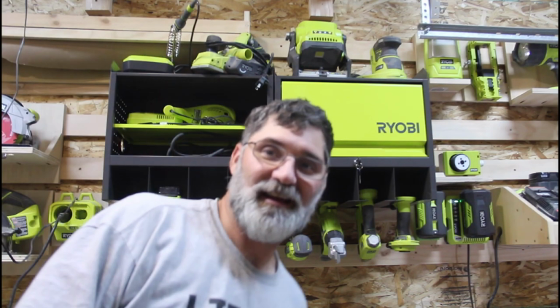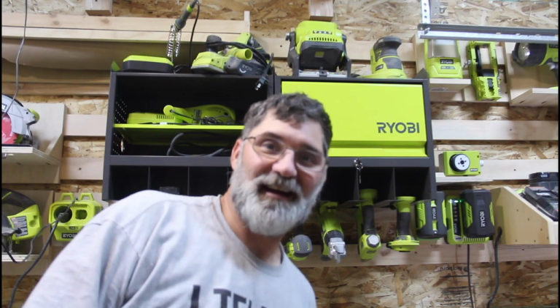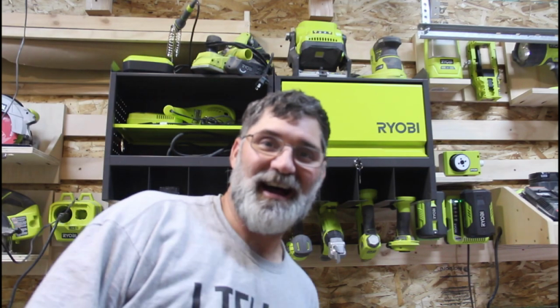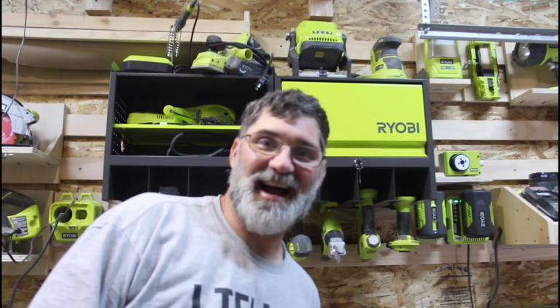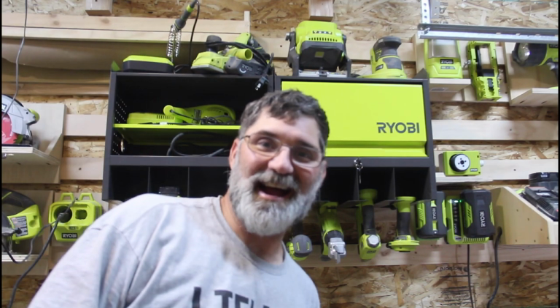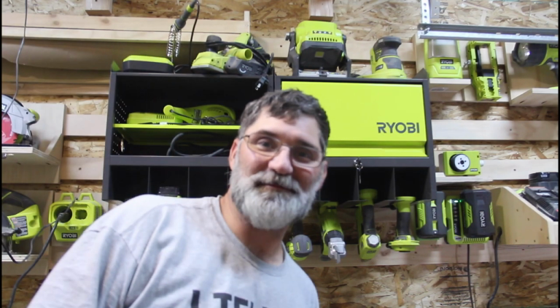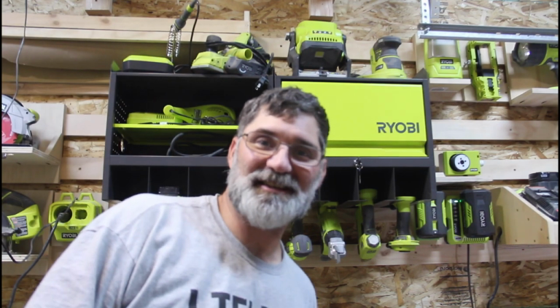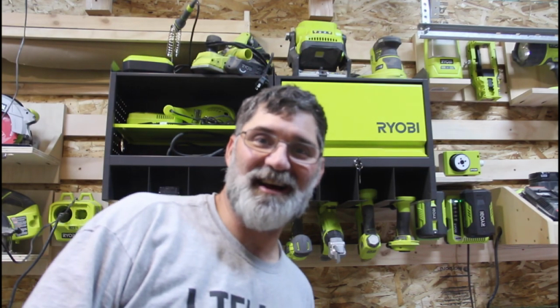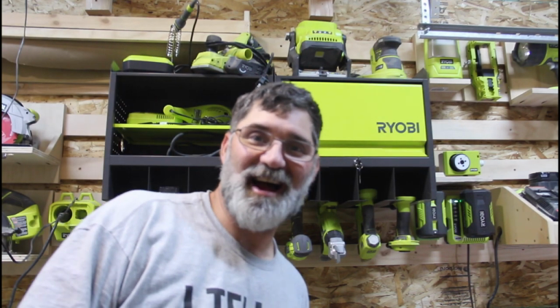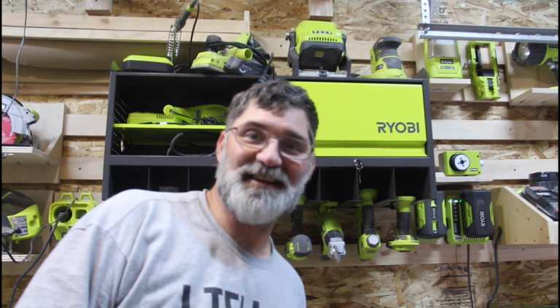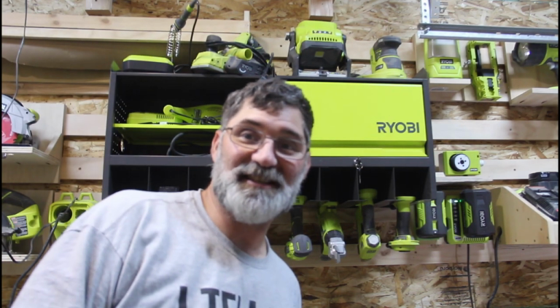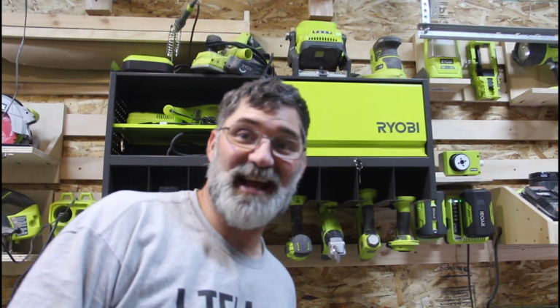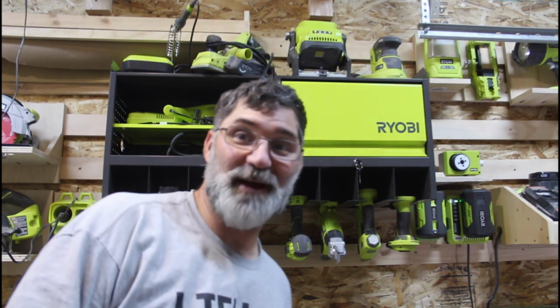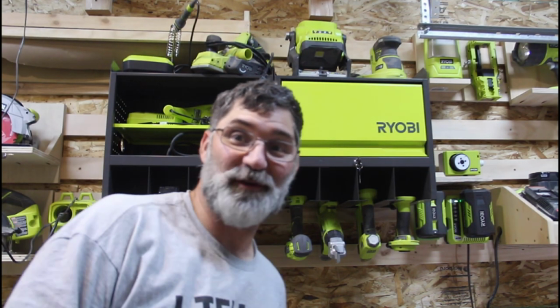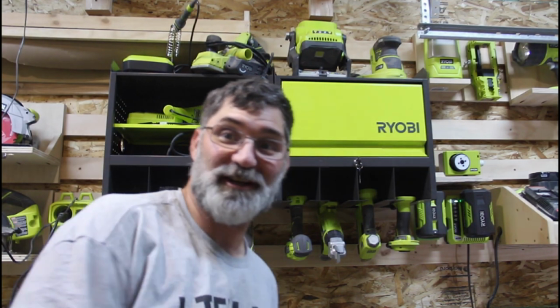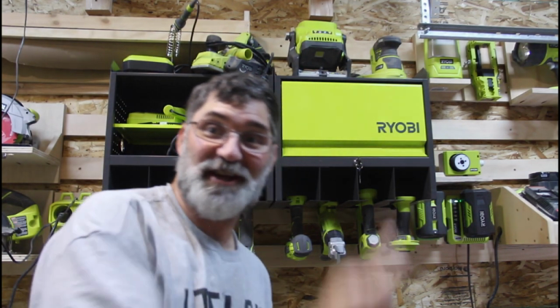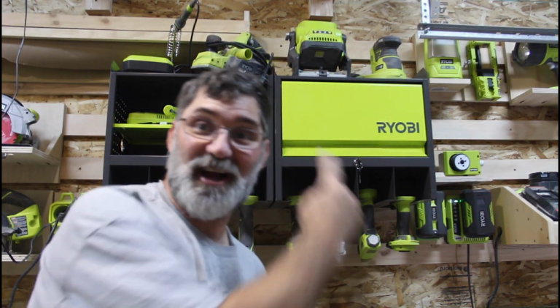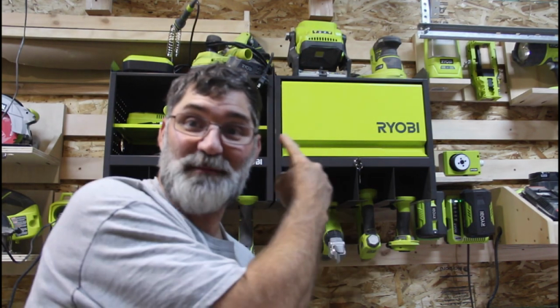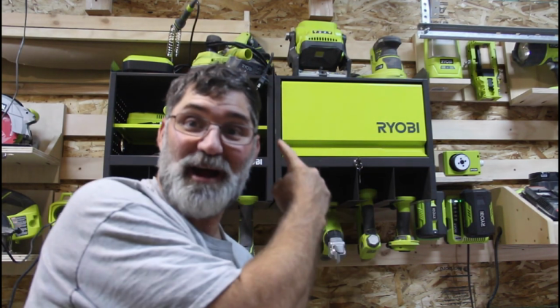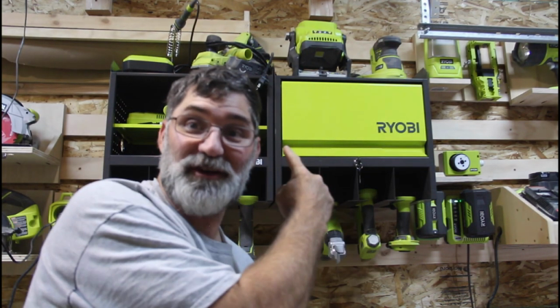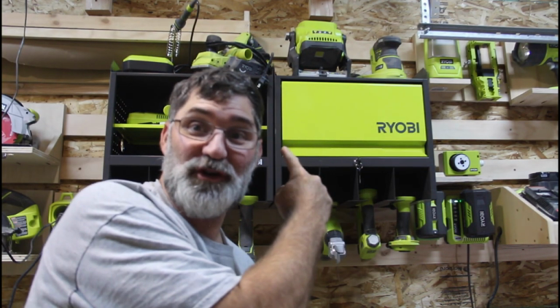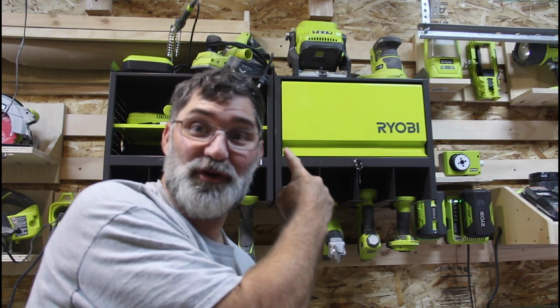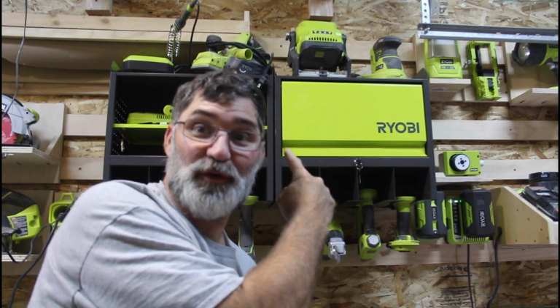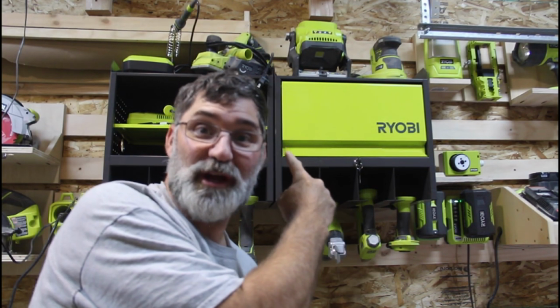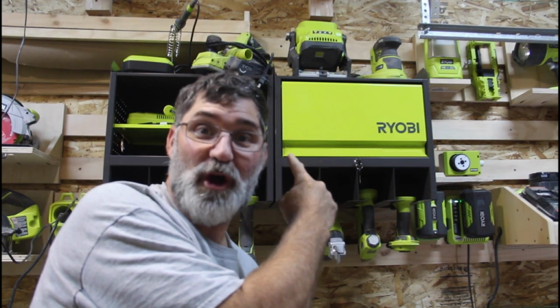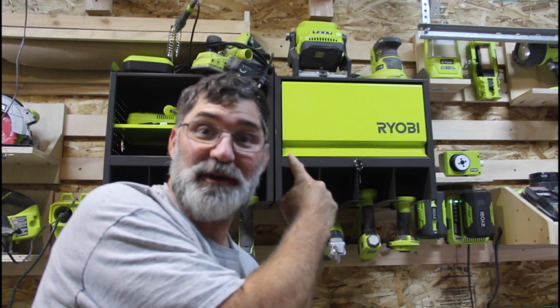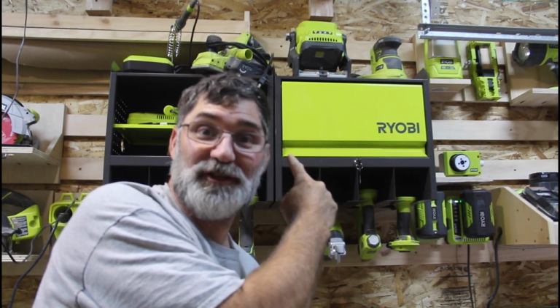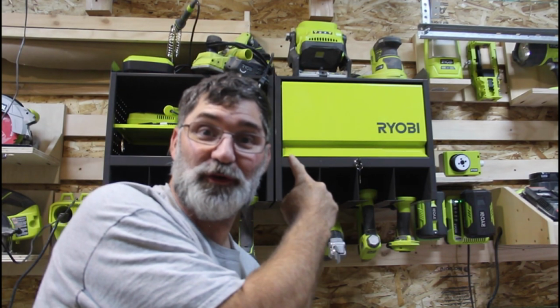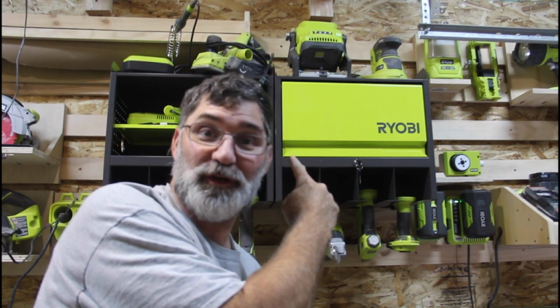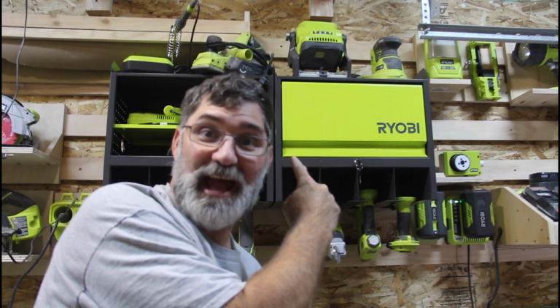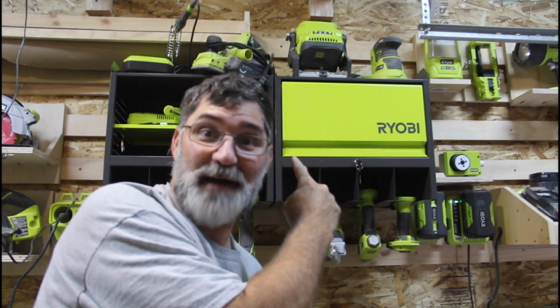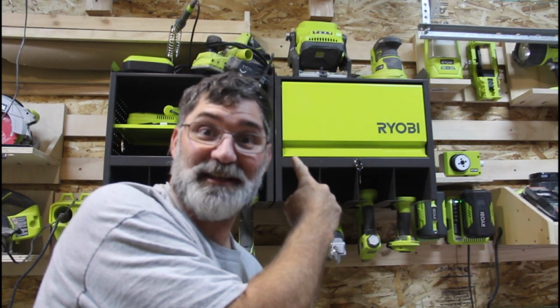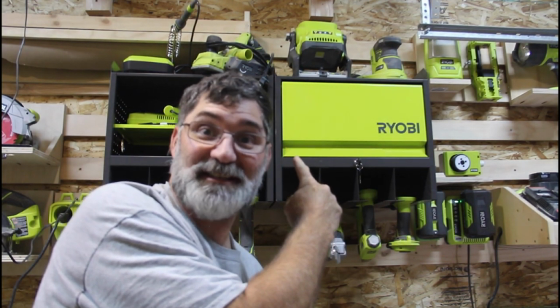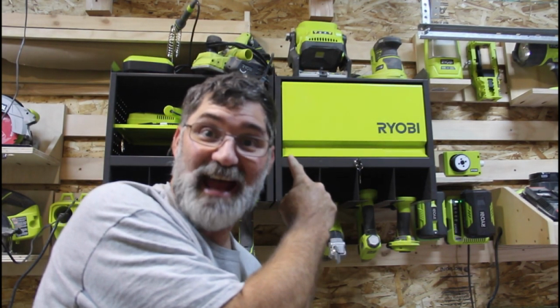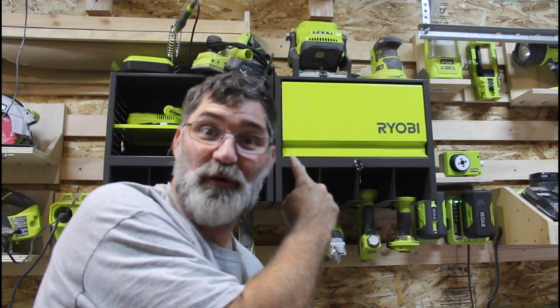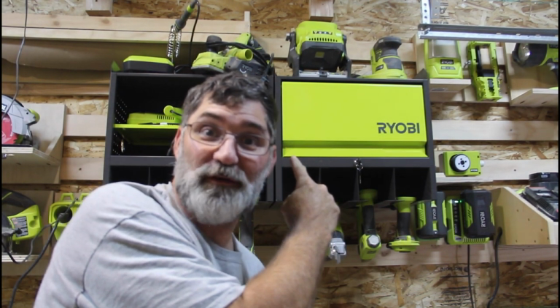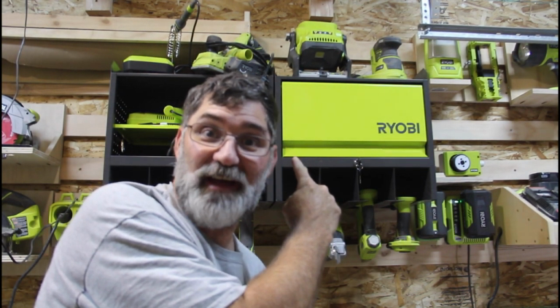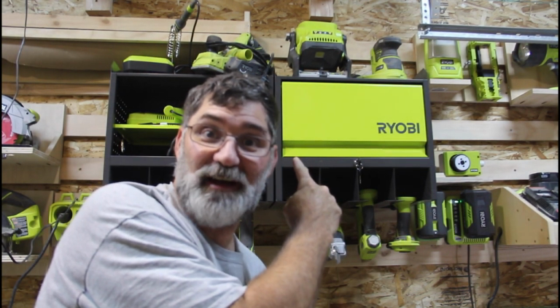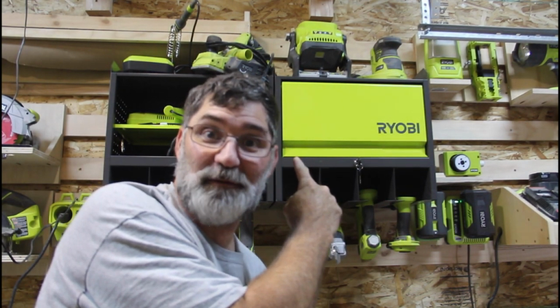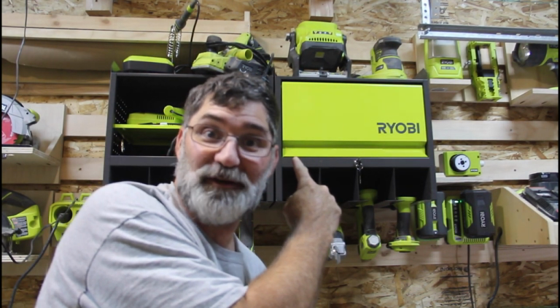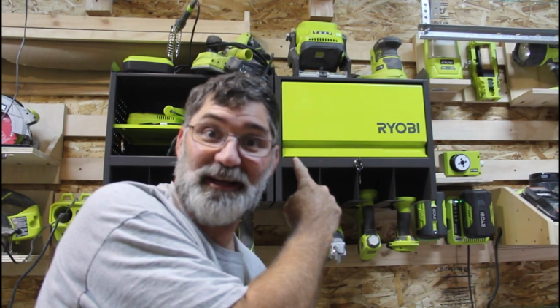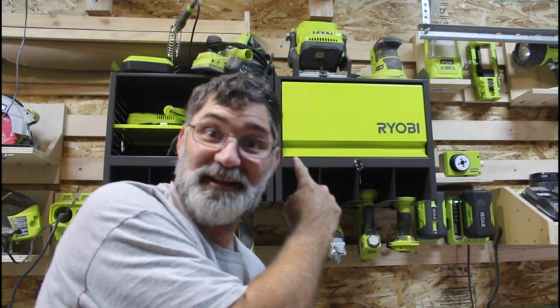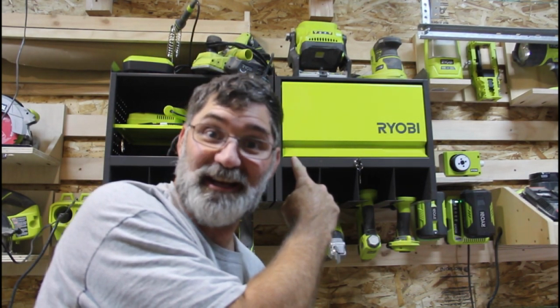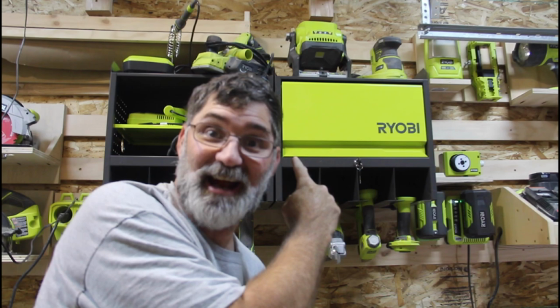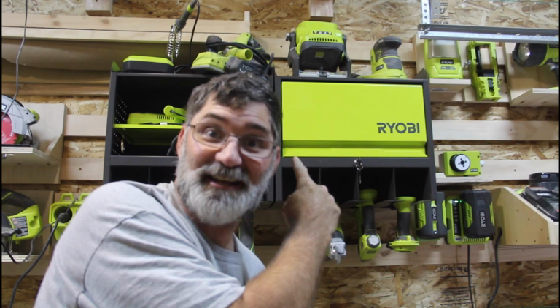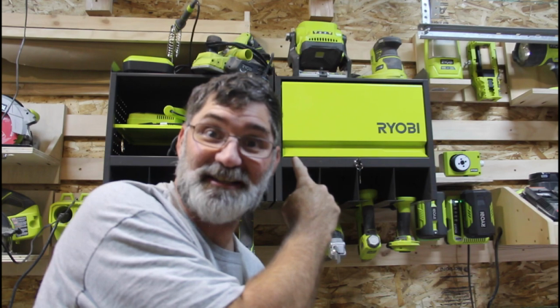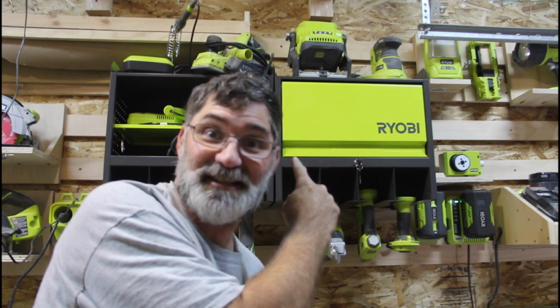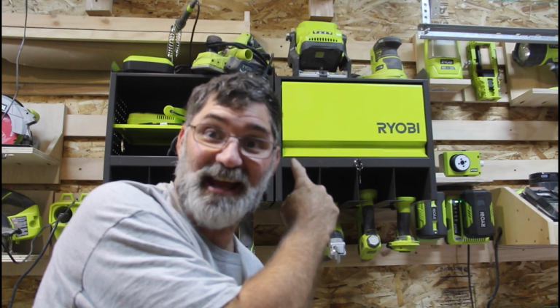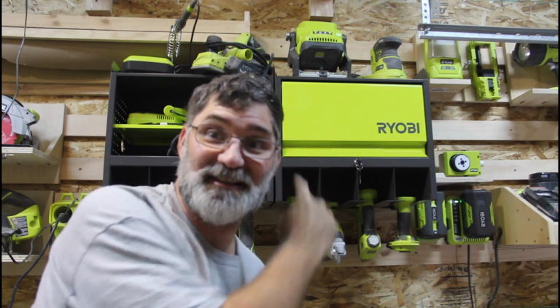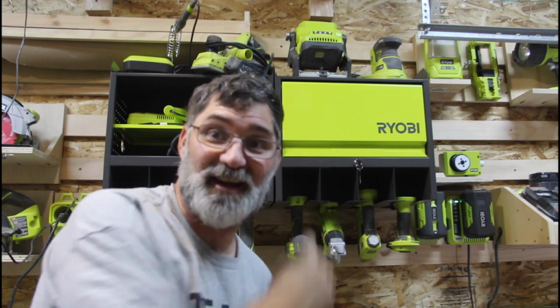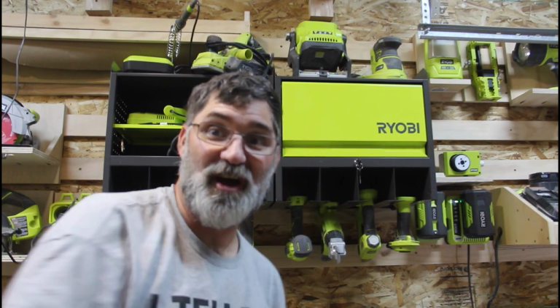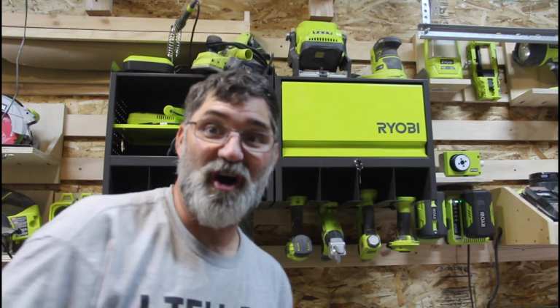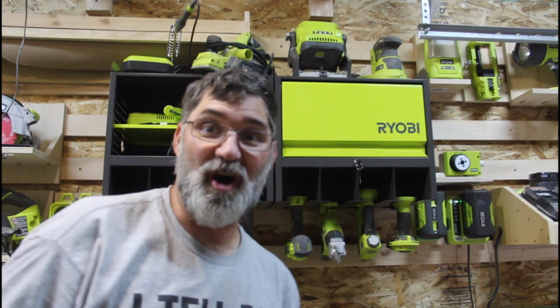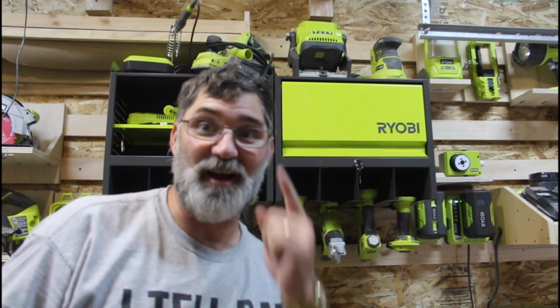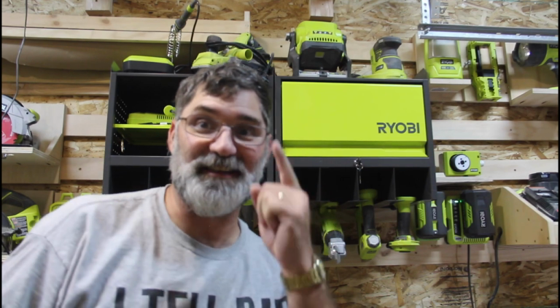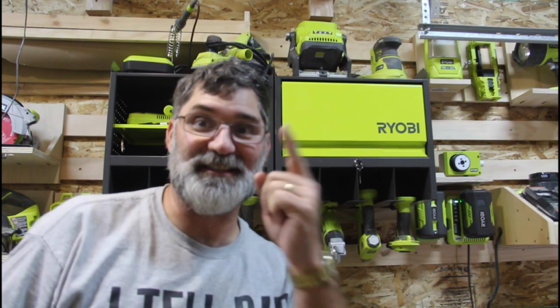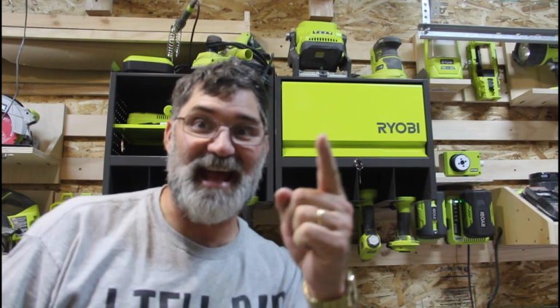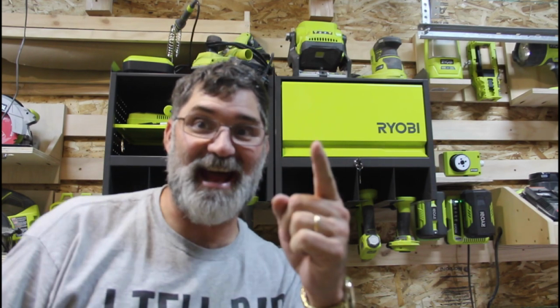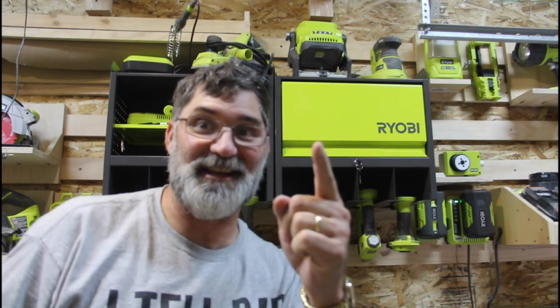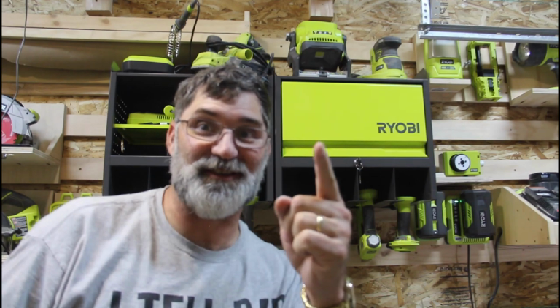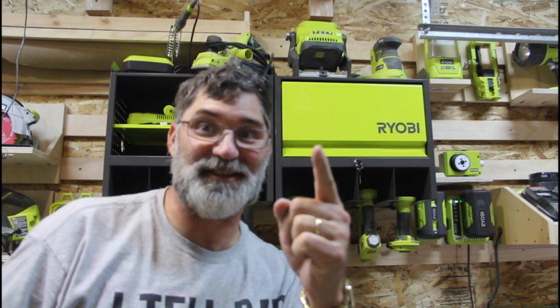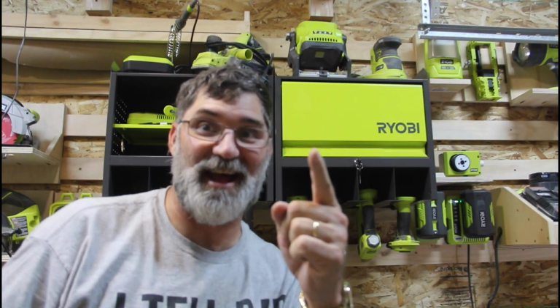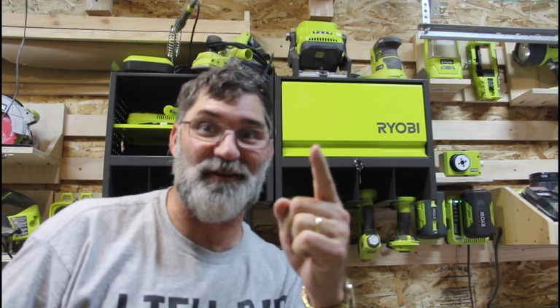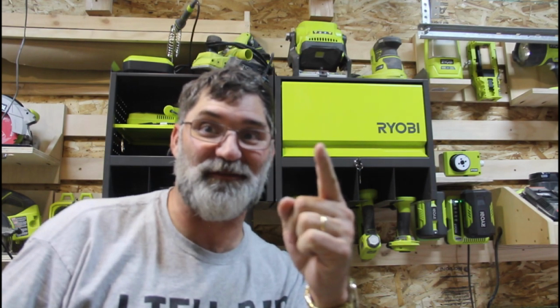Hi, I'm Scott and today we're going to talk about new Ryobi tool cabinets now available in the United States on Dad It Yourself.